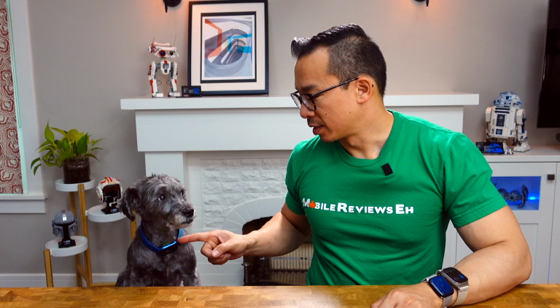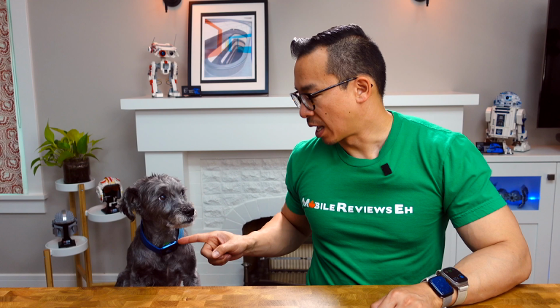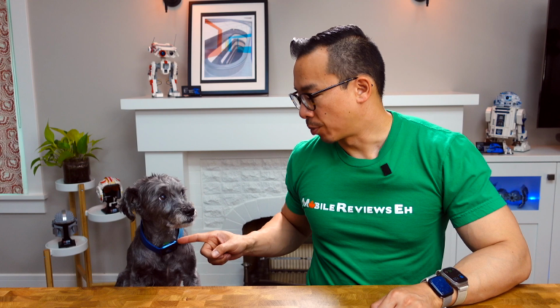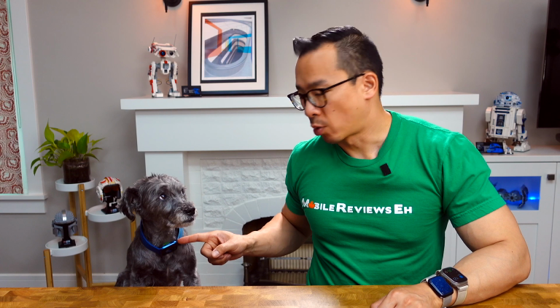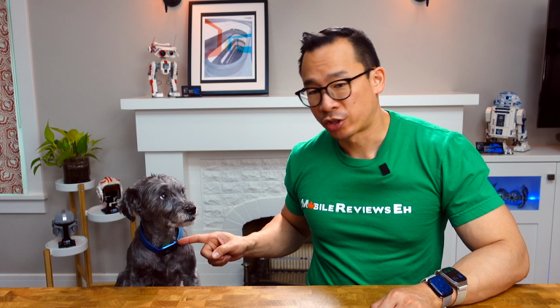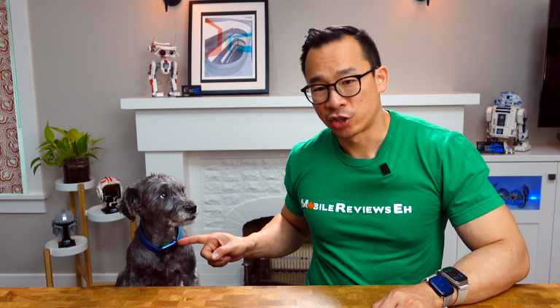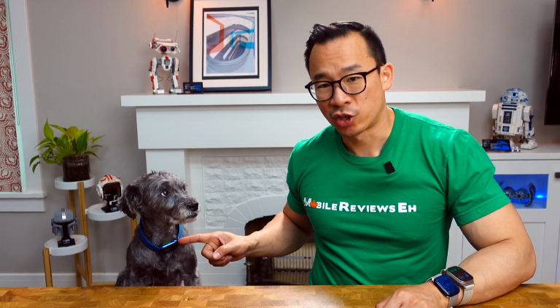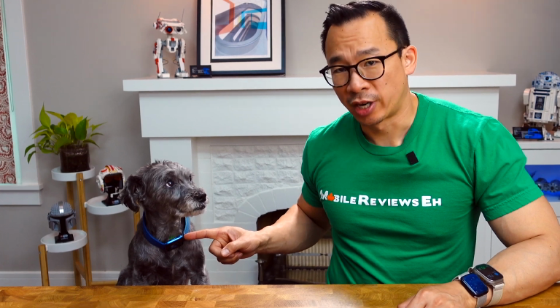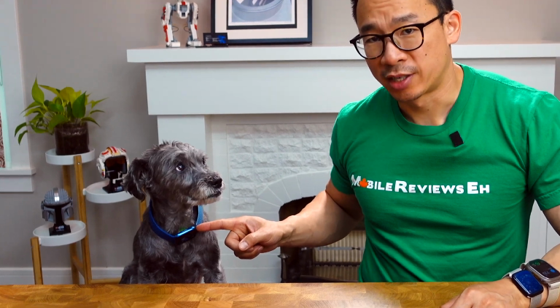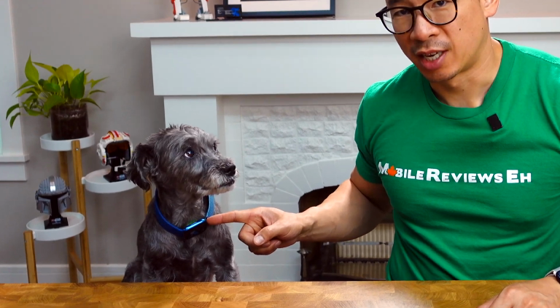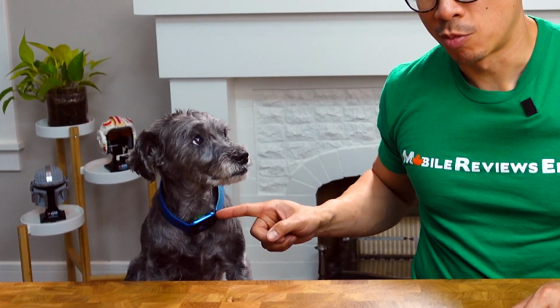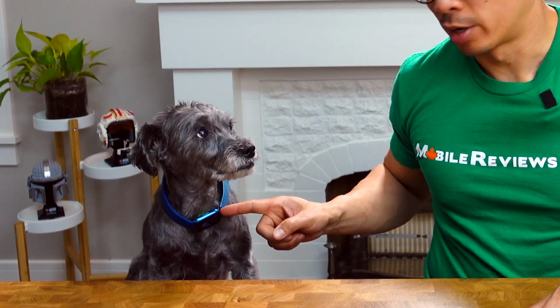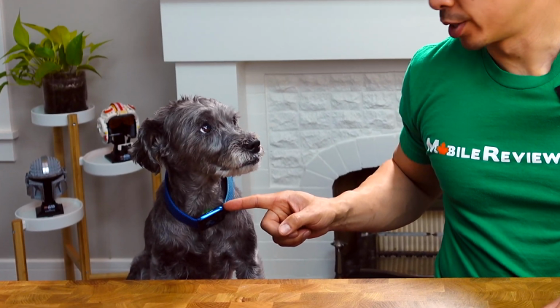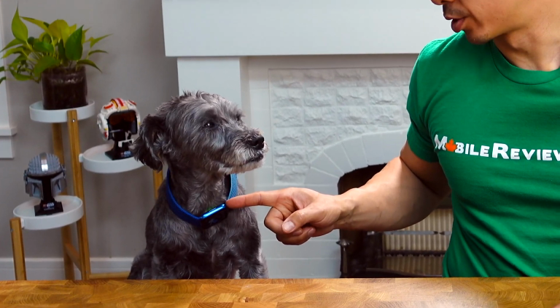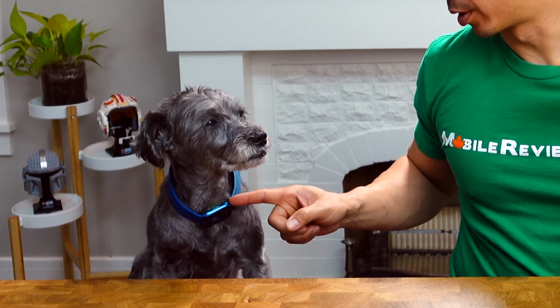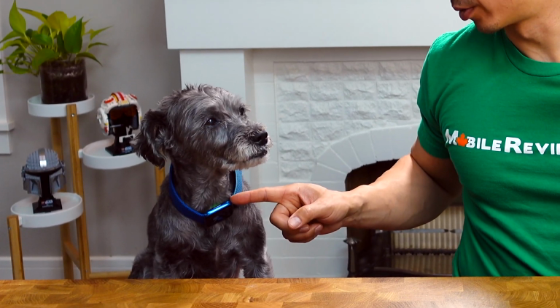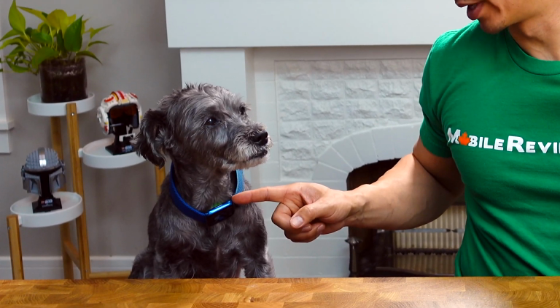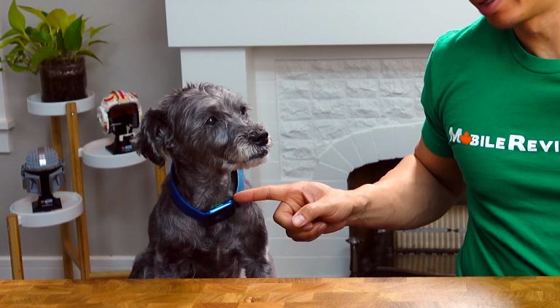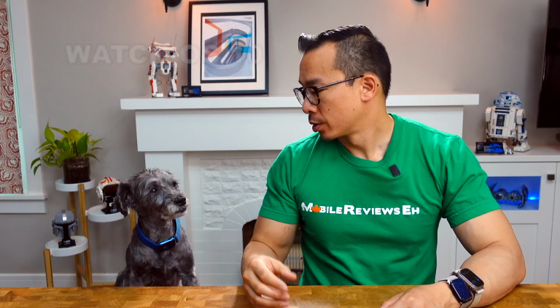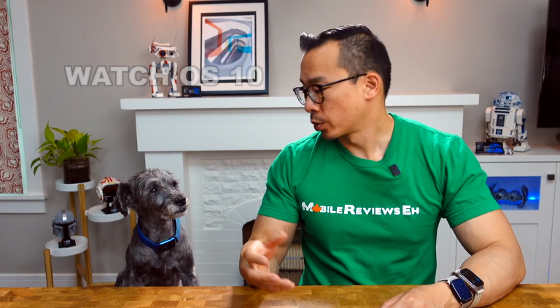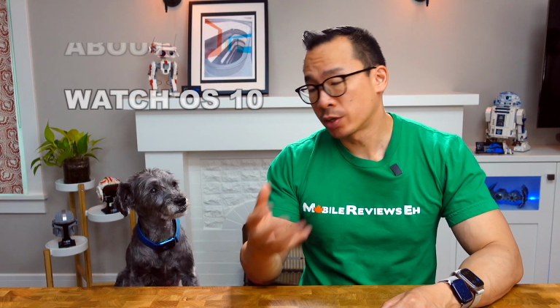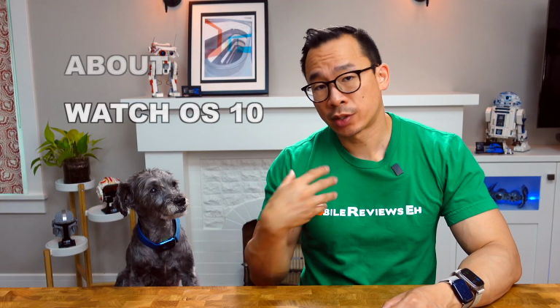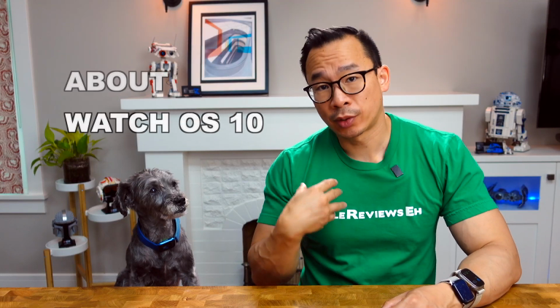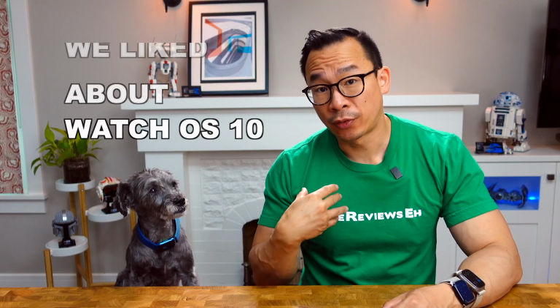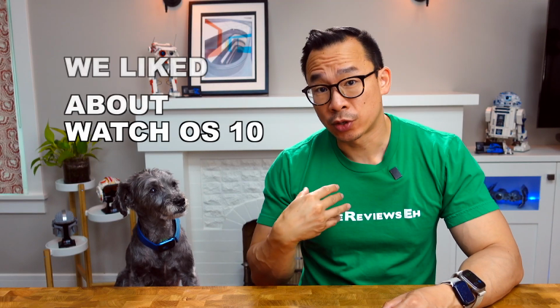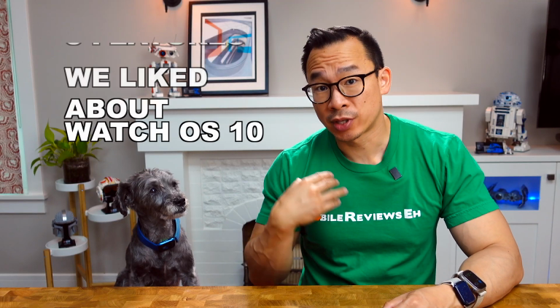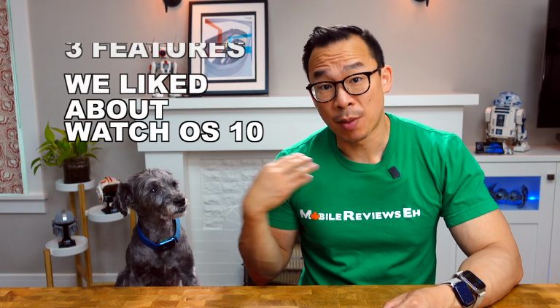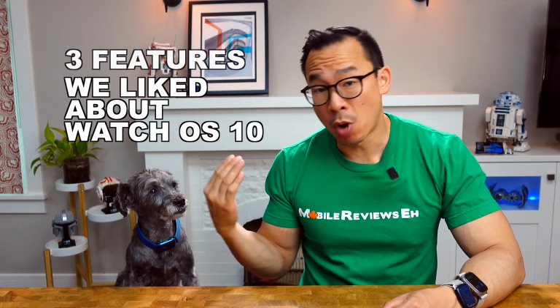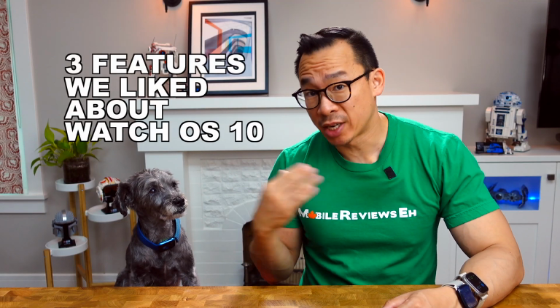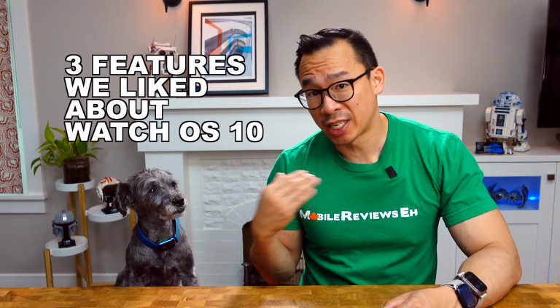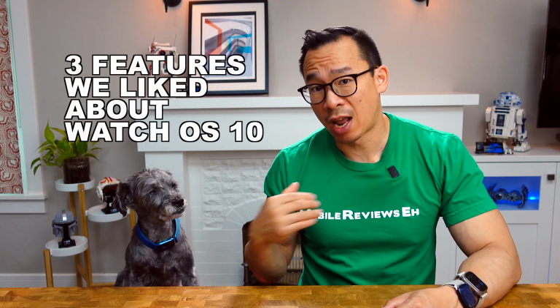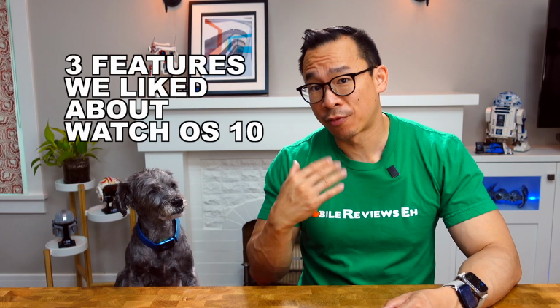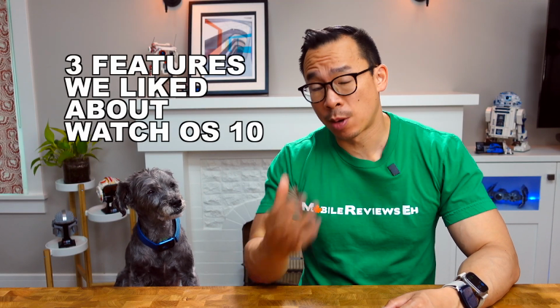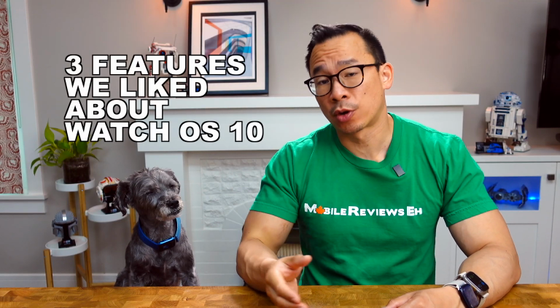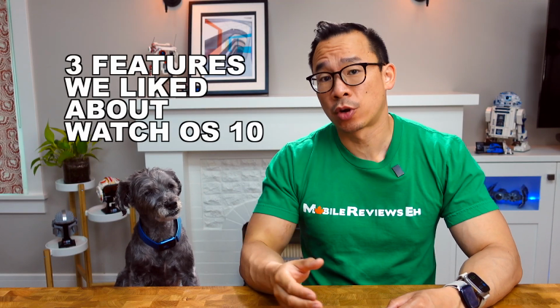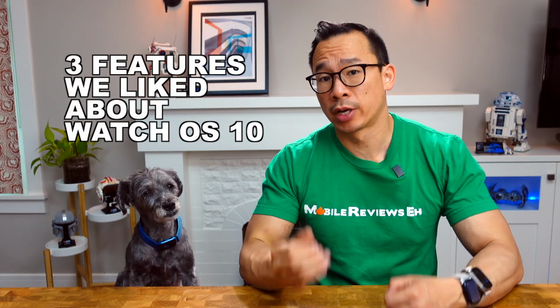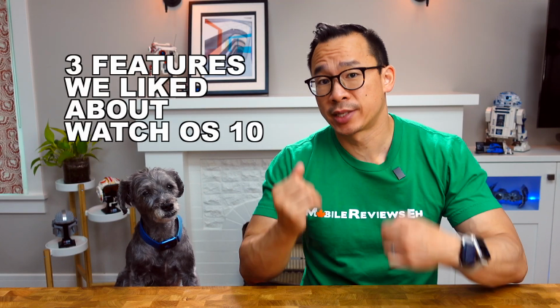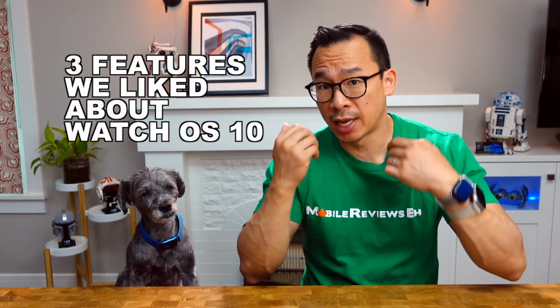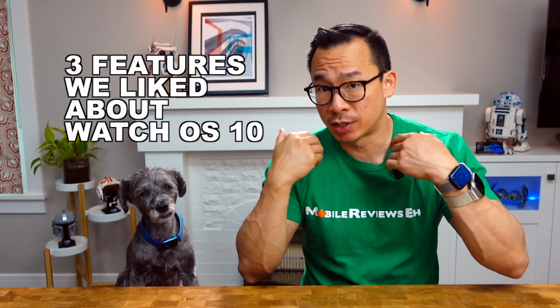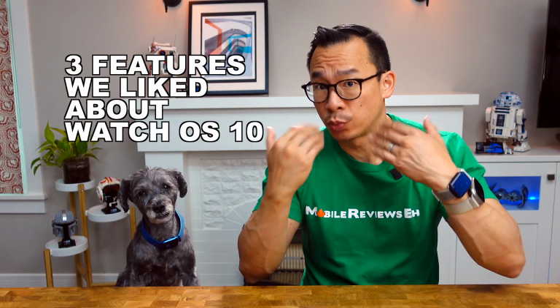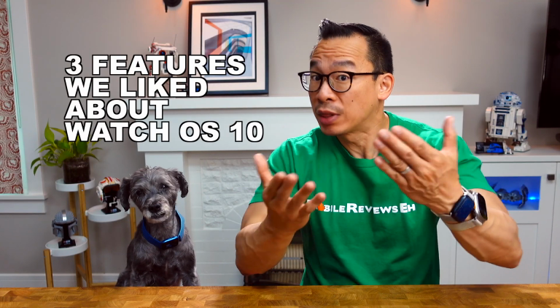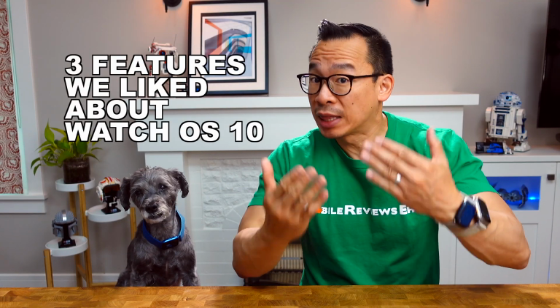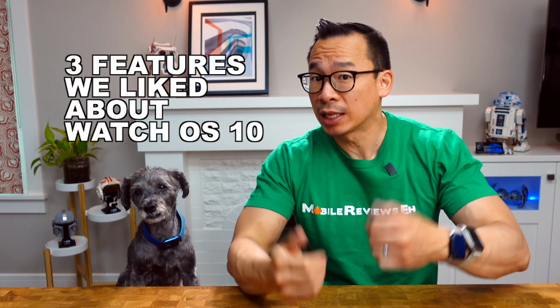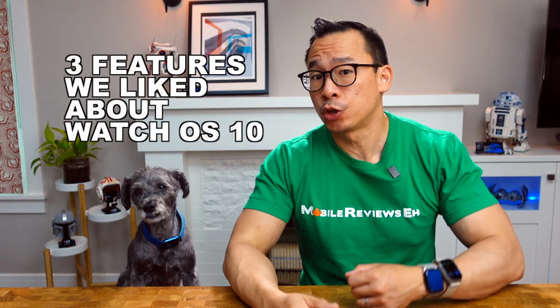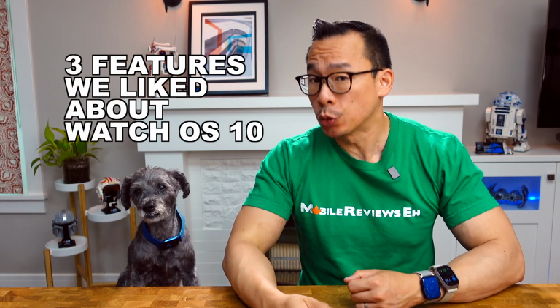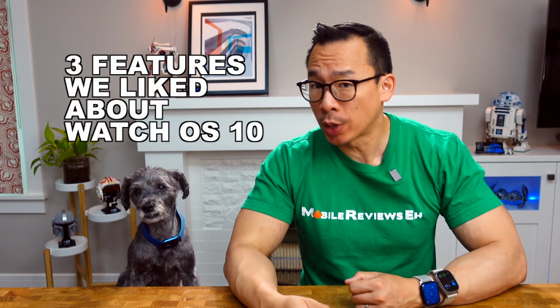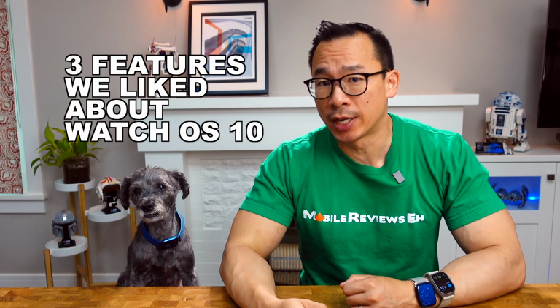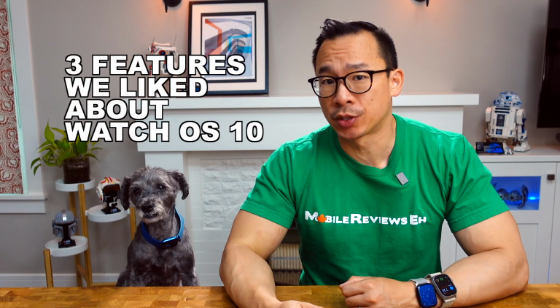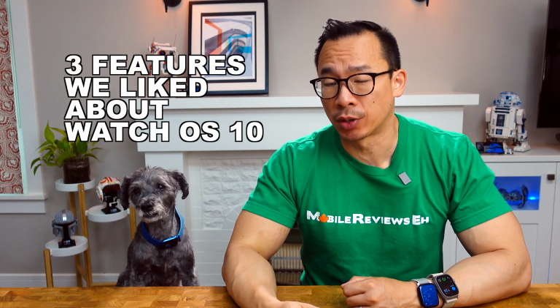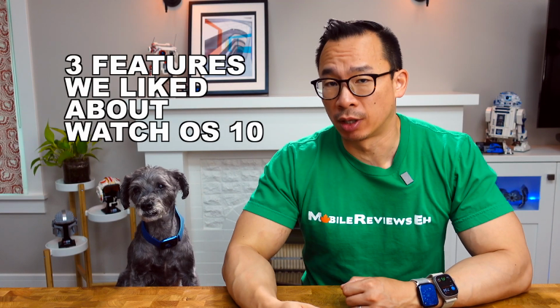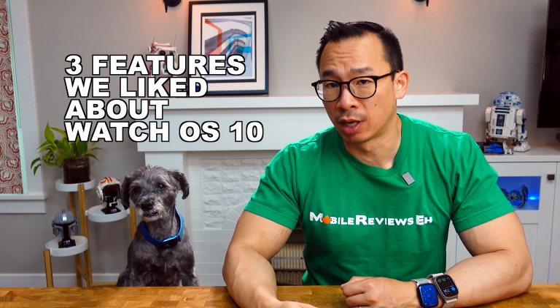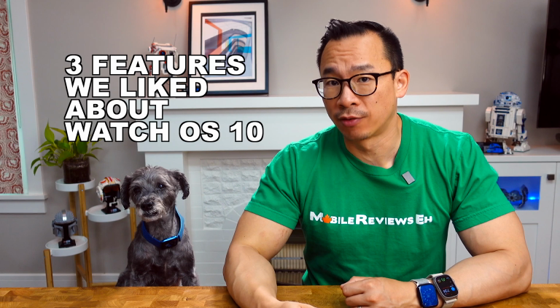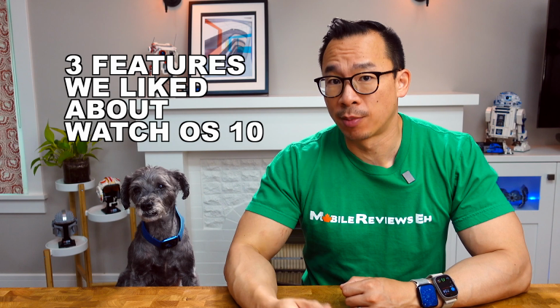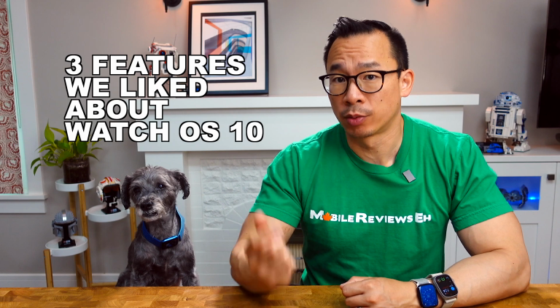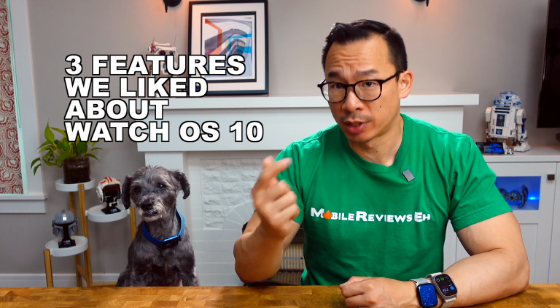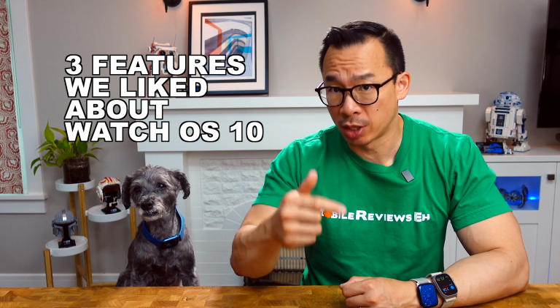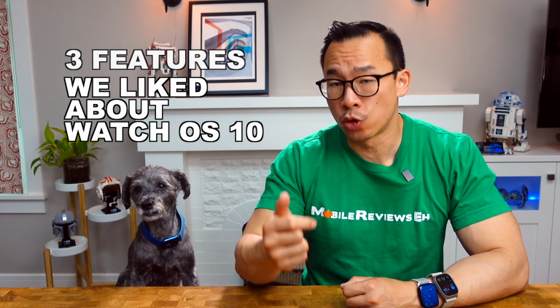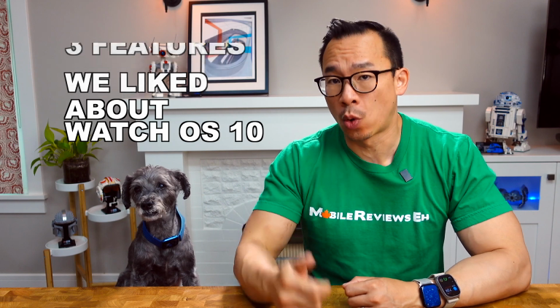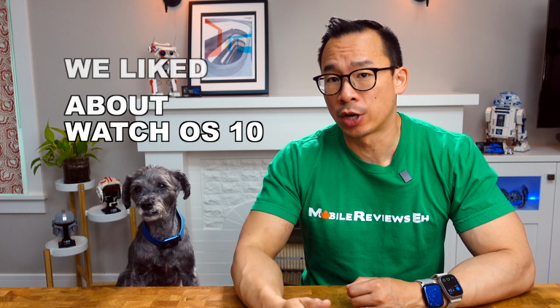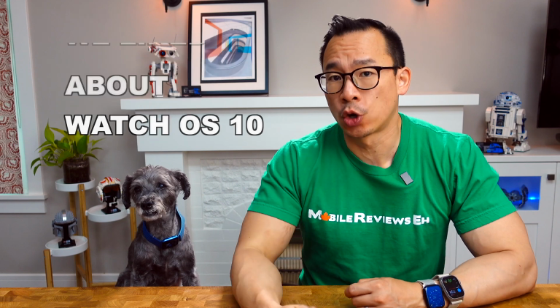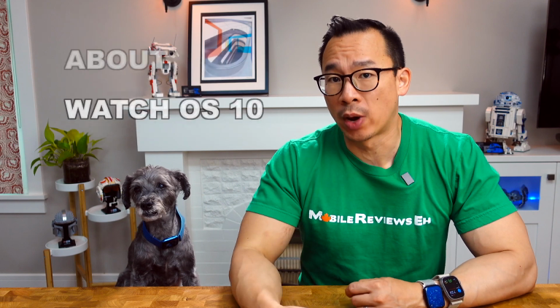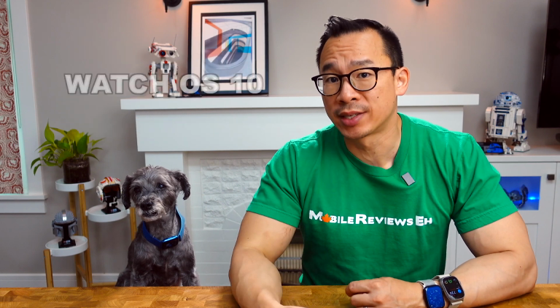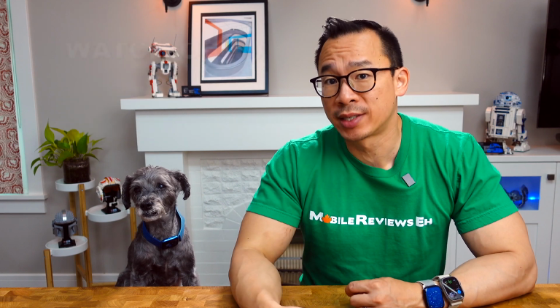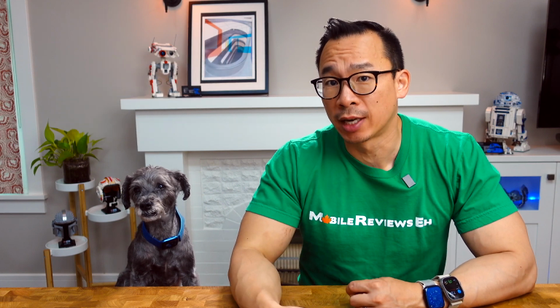This Apple Watch is trying to take Monty's heart rate. Here are three features that Monty and I have come across that we think you guys are going to love about the new WatchOS 10.